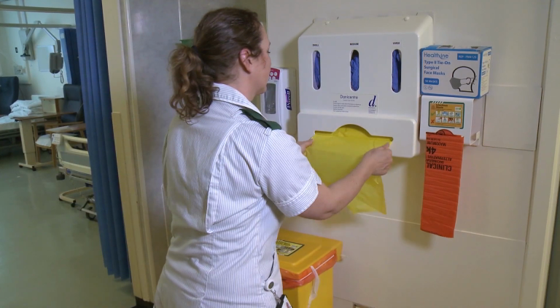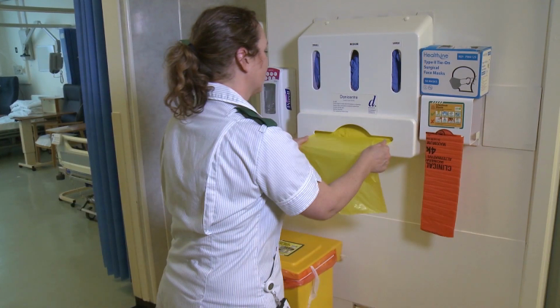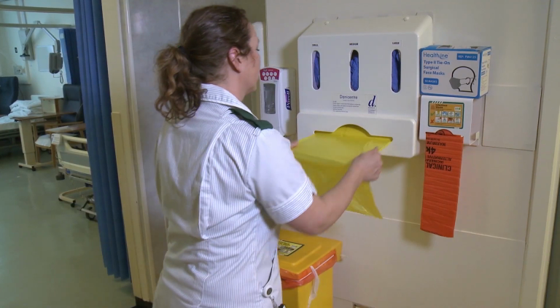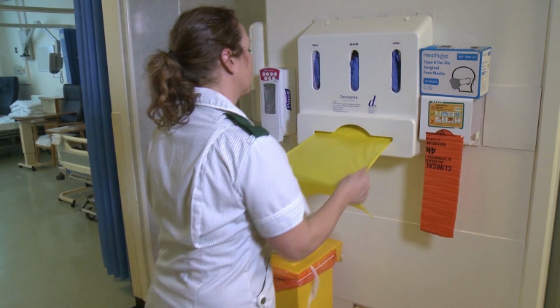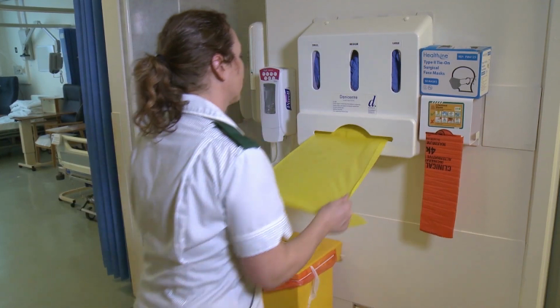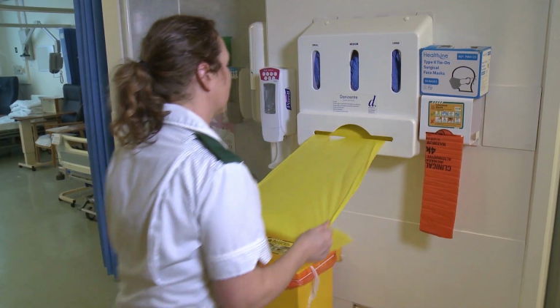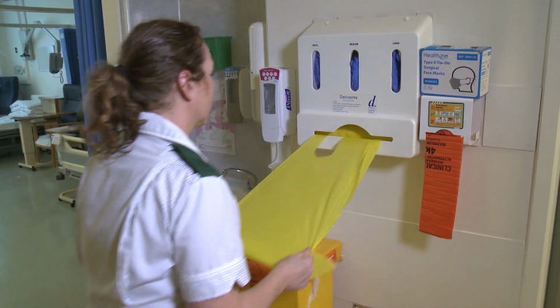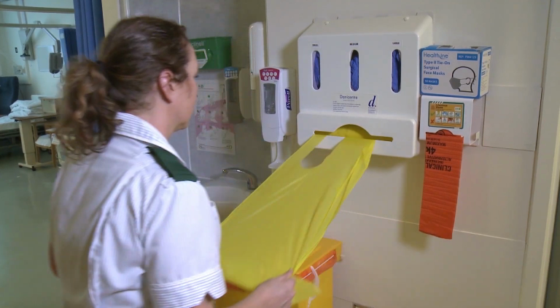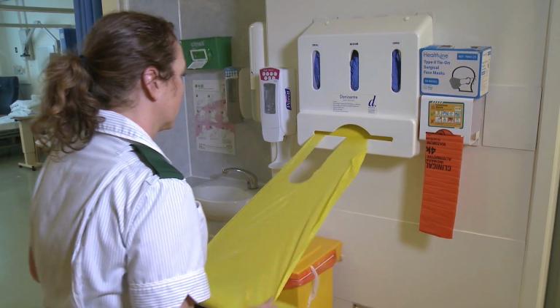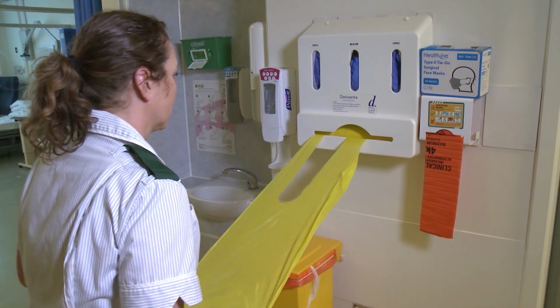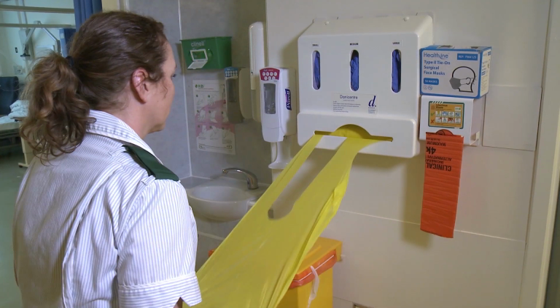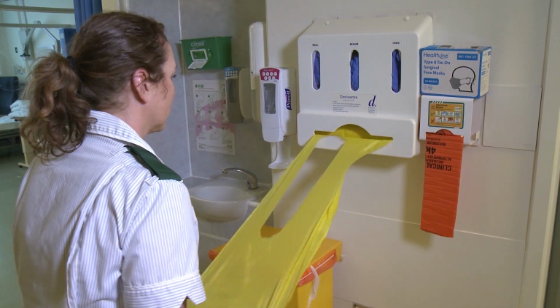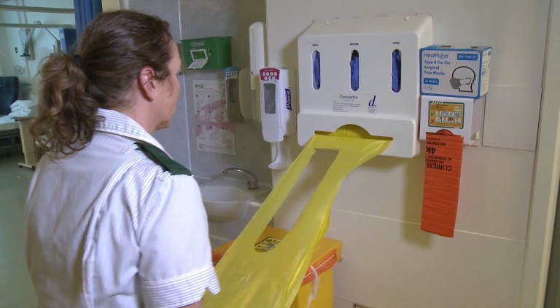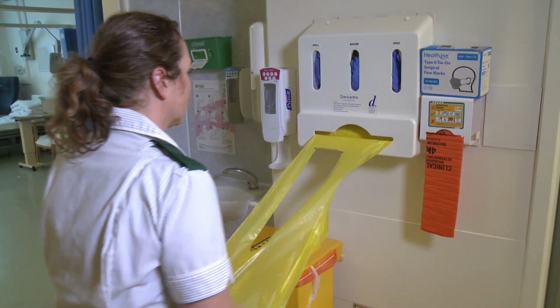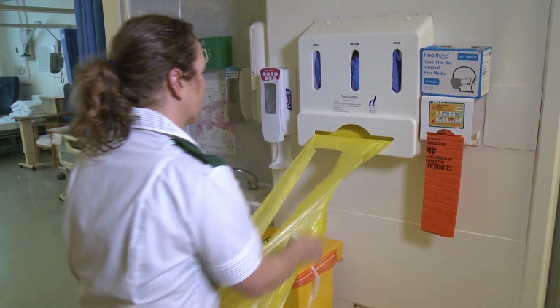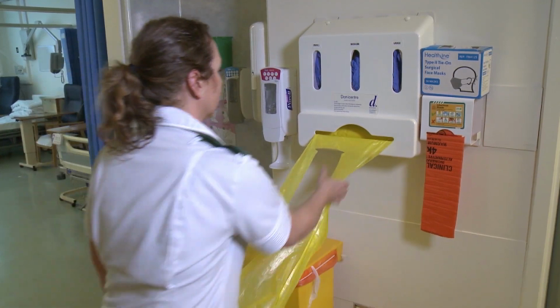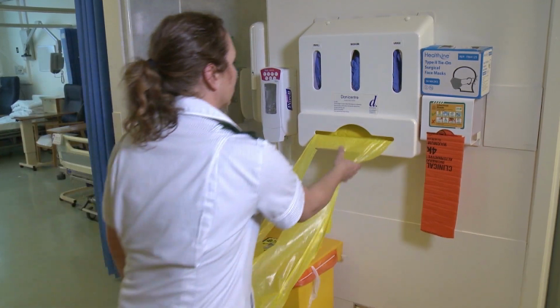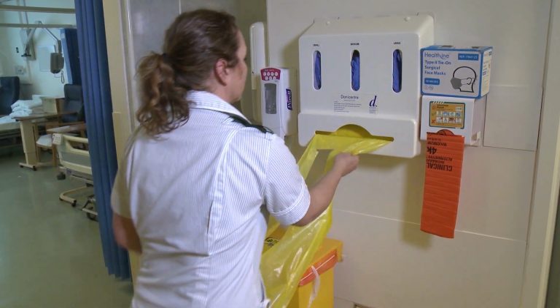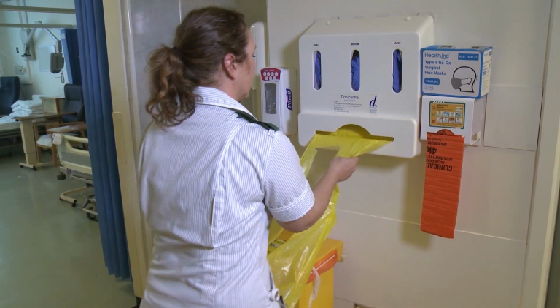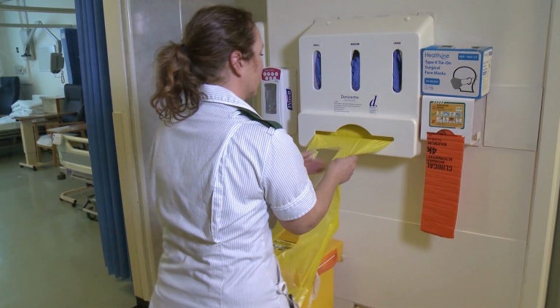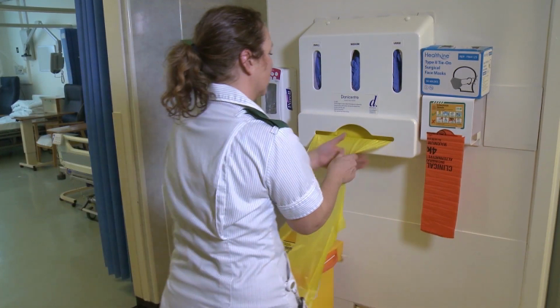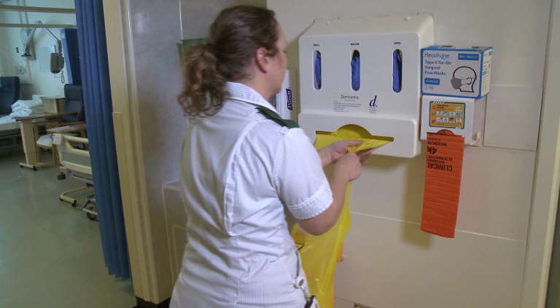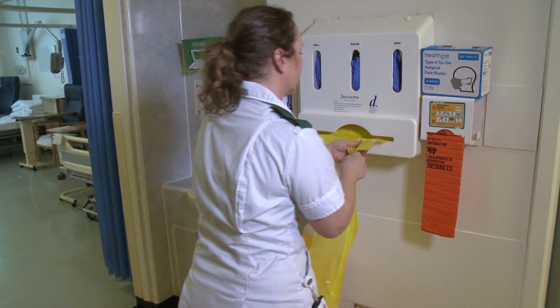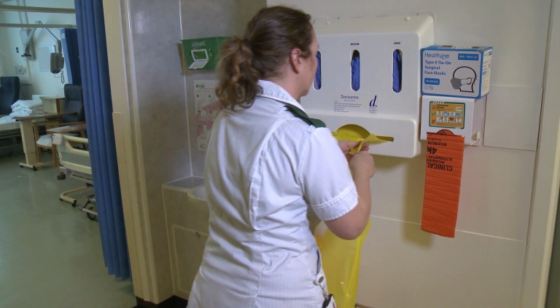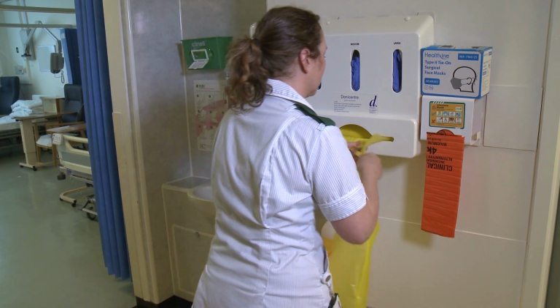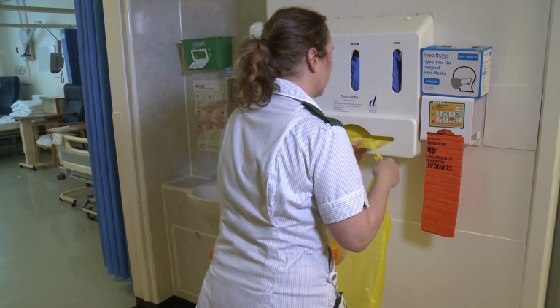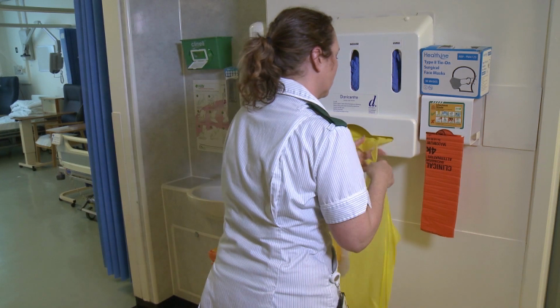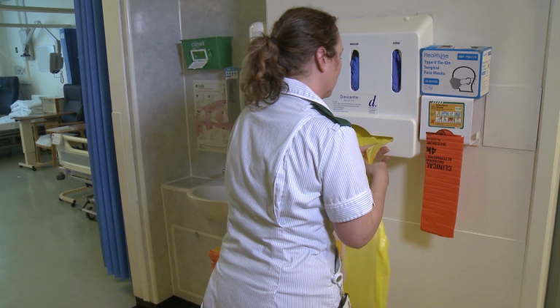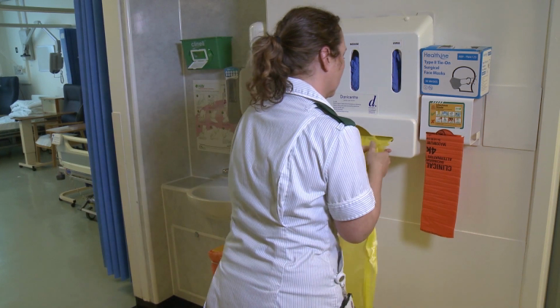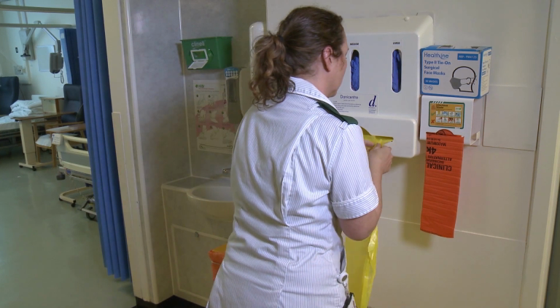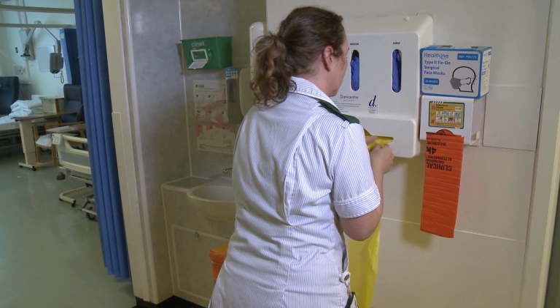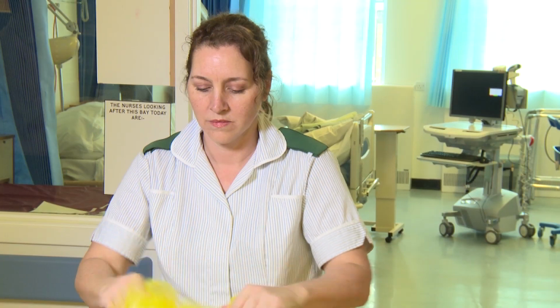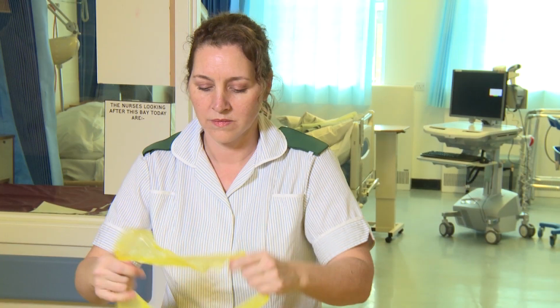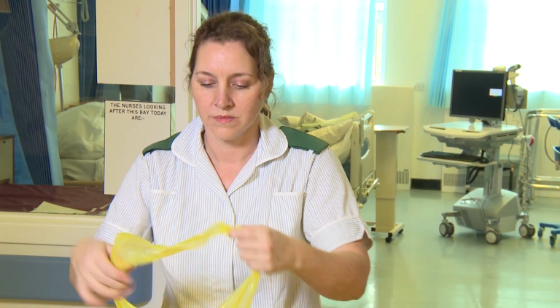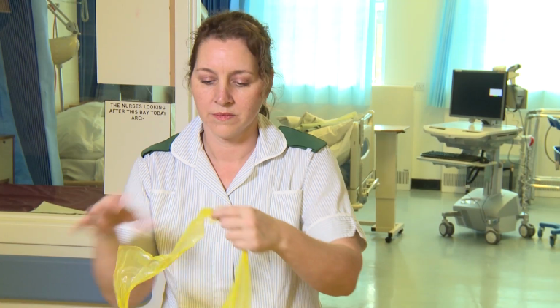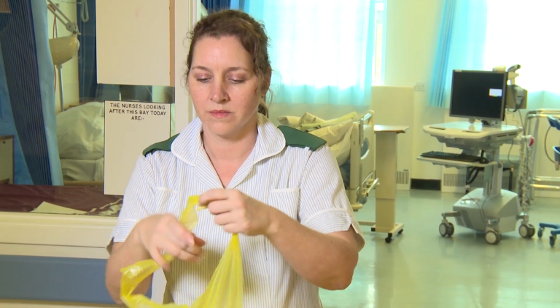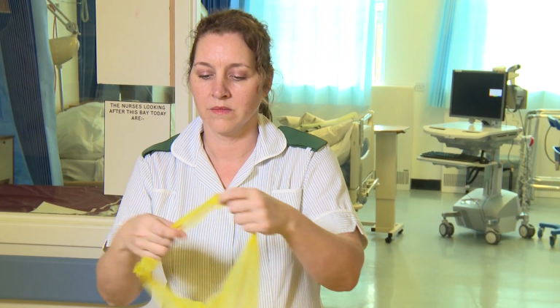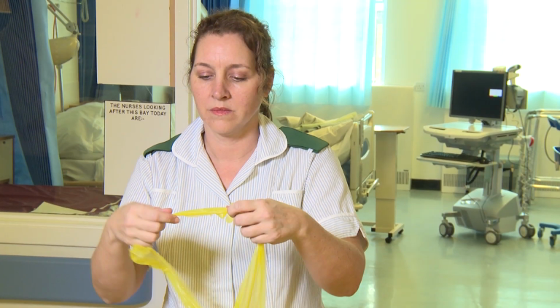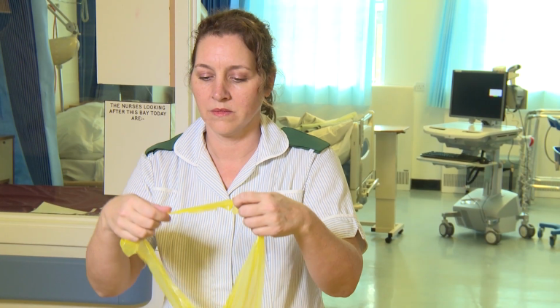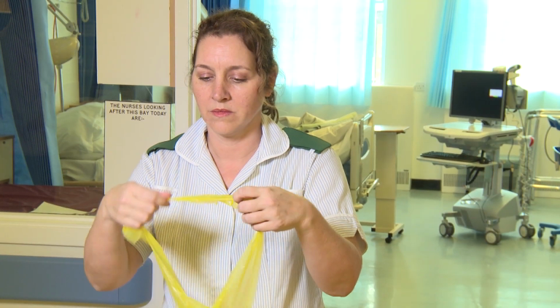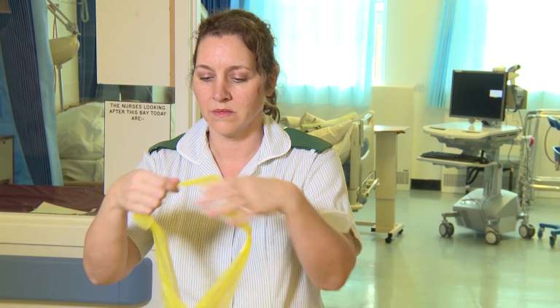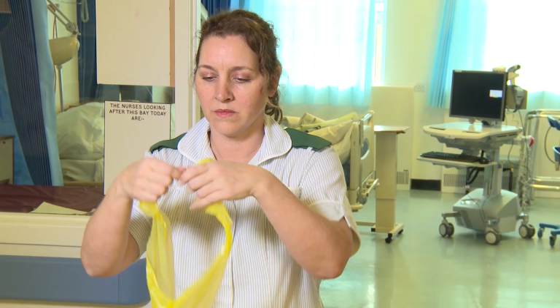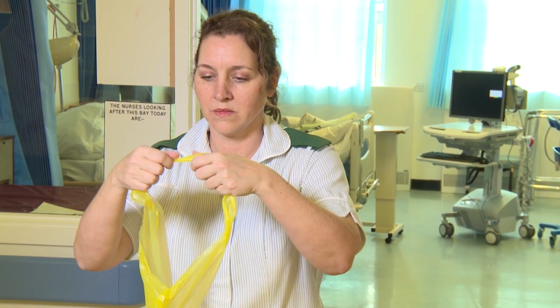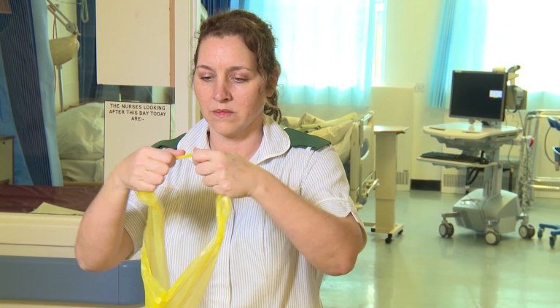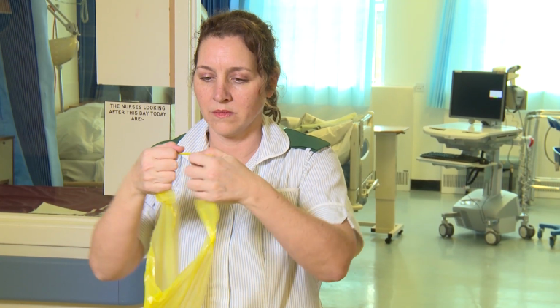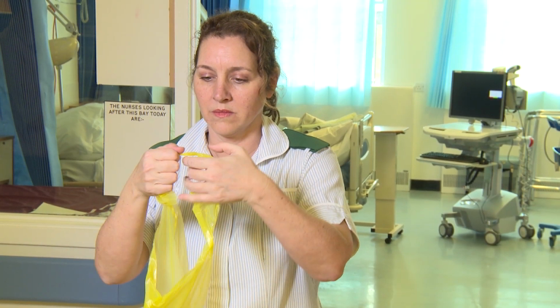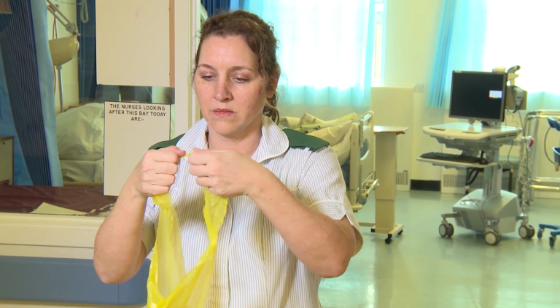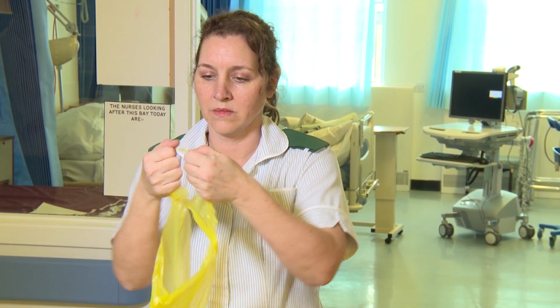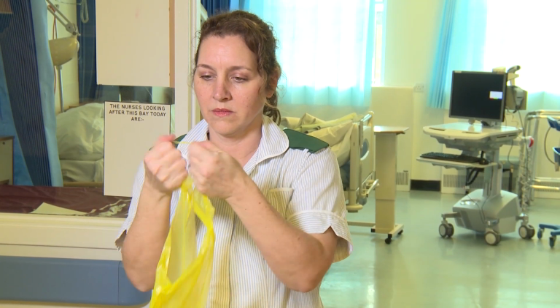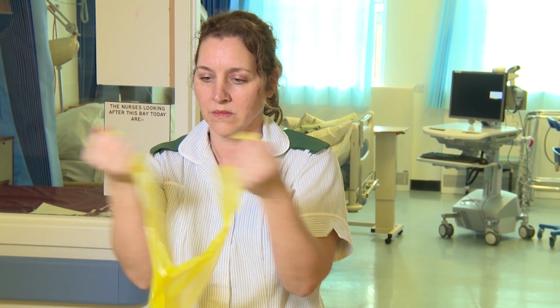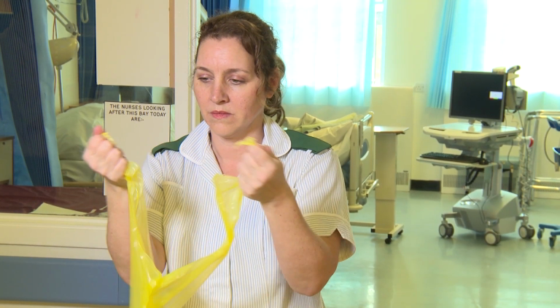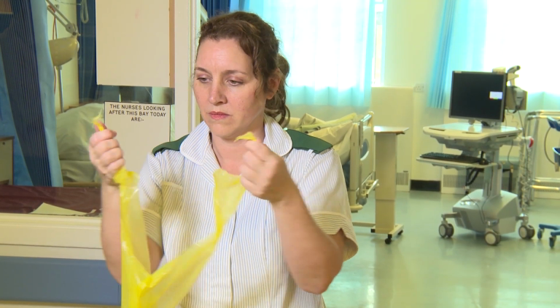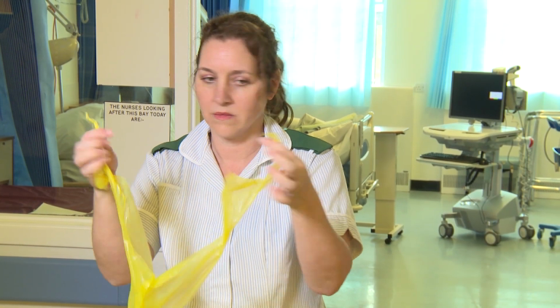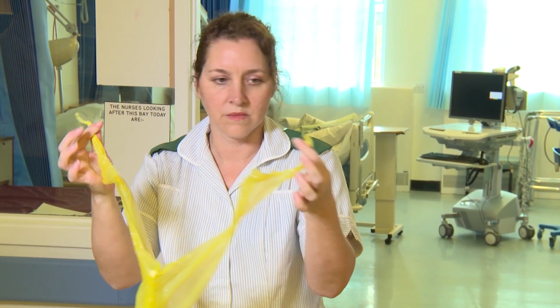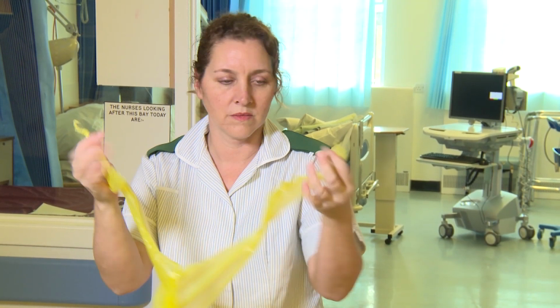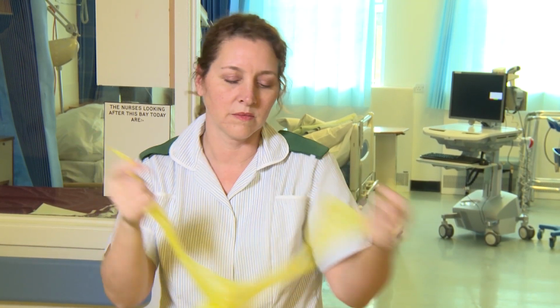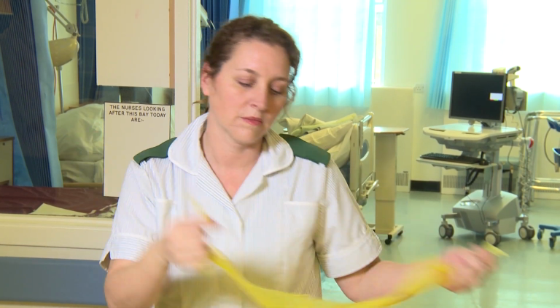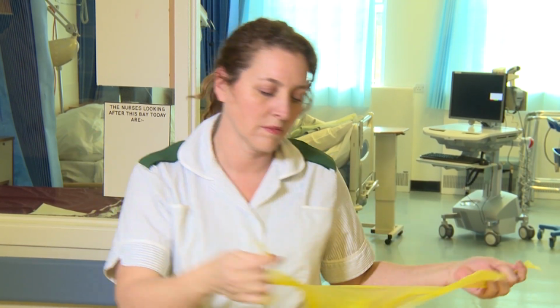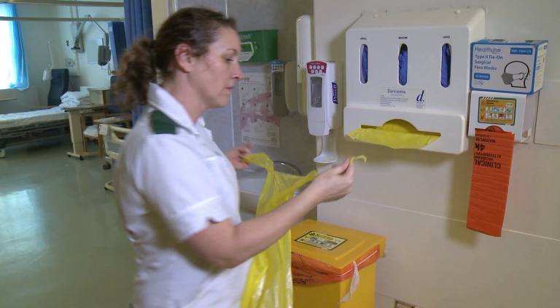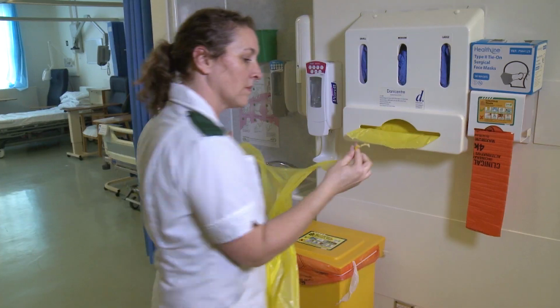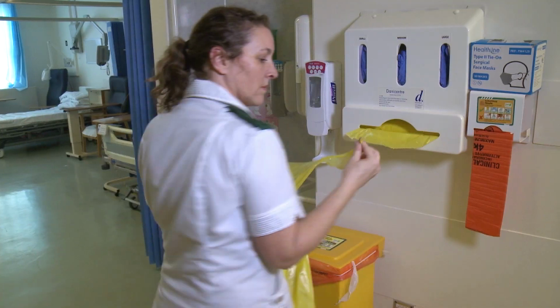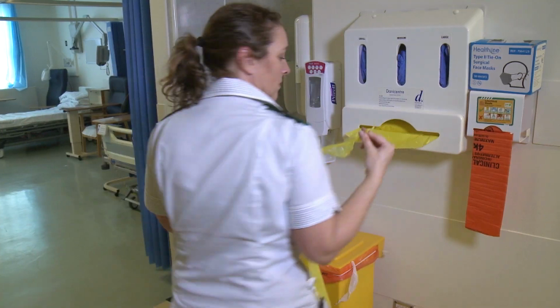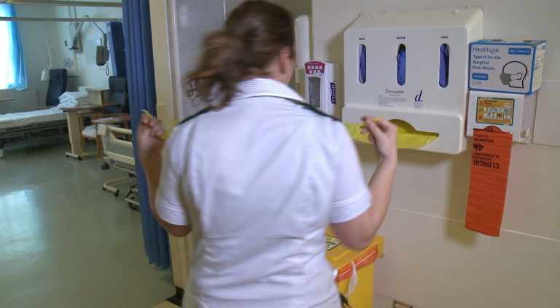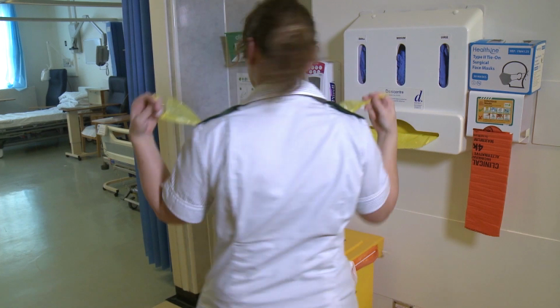Don plastic apron. Snapping the neck loop in half enables the neck to be fully covered.